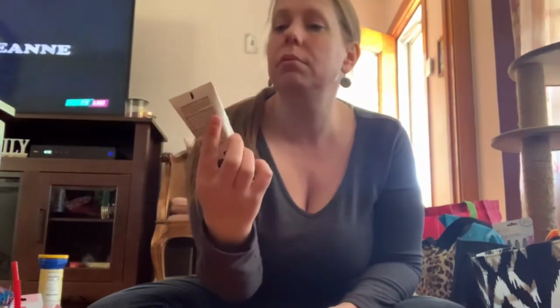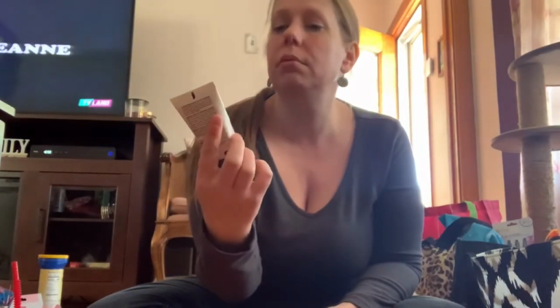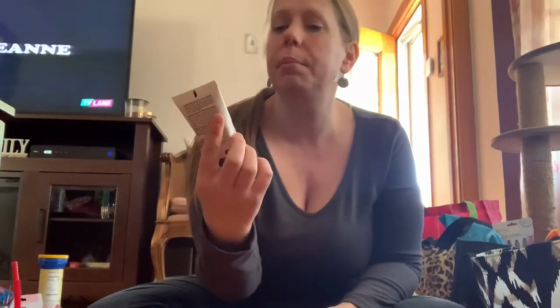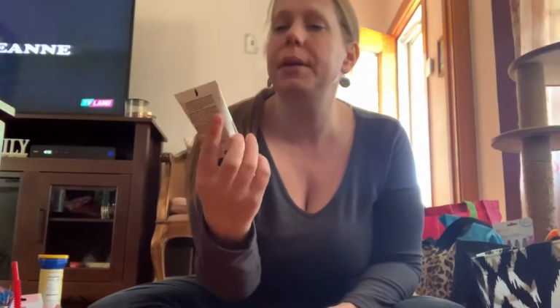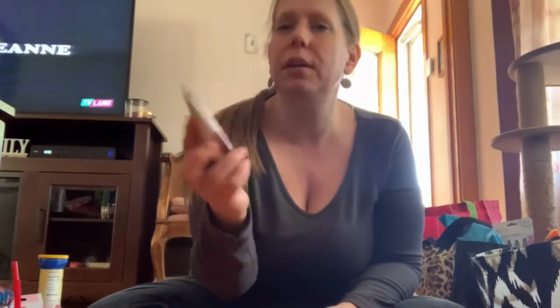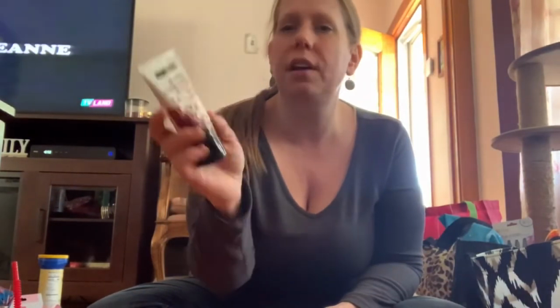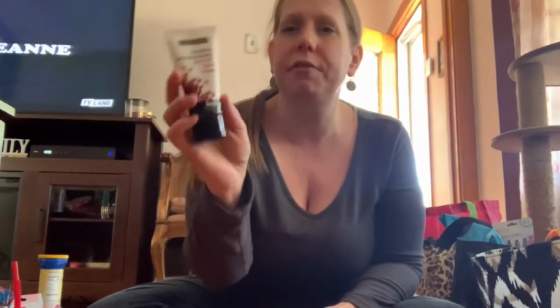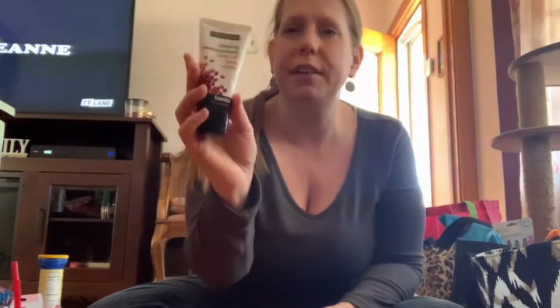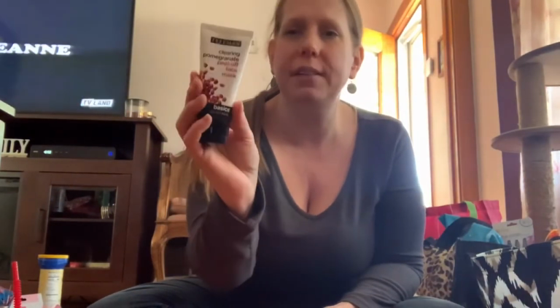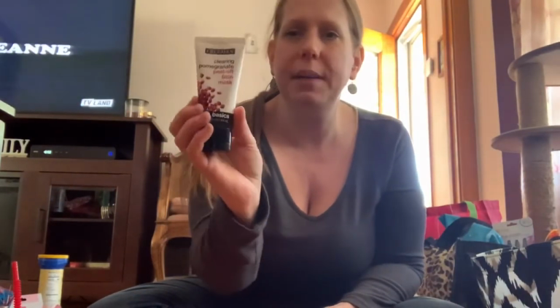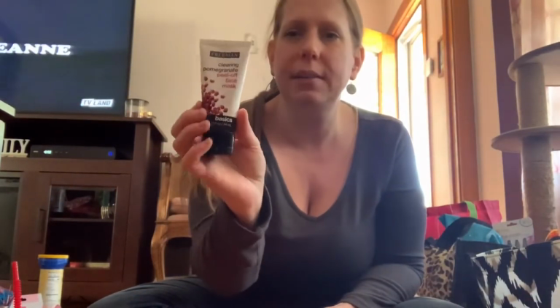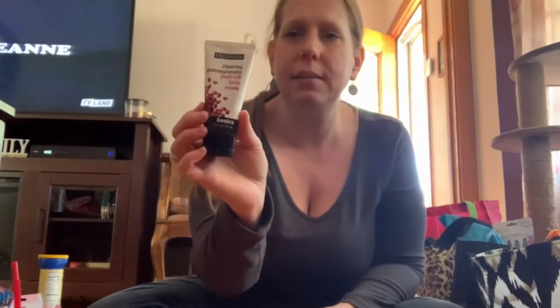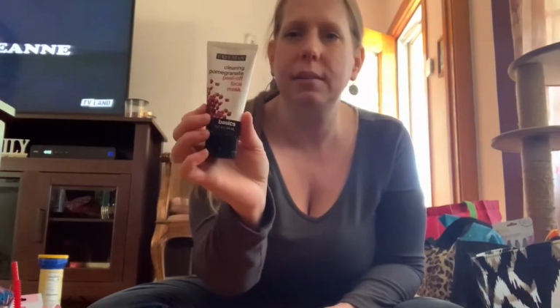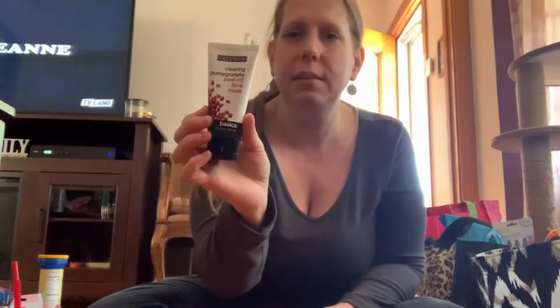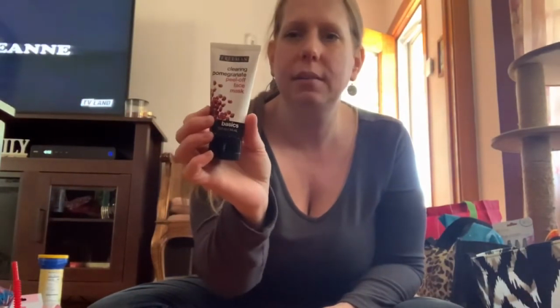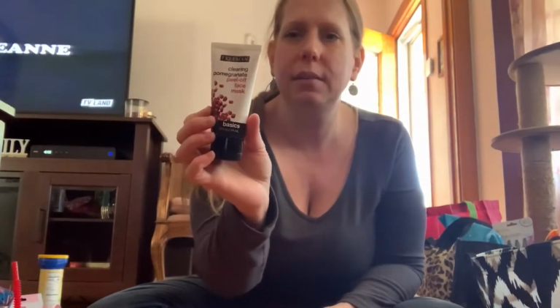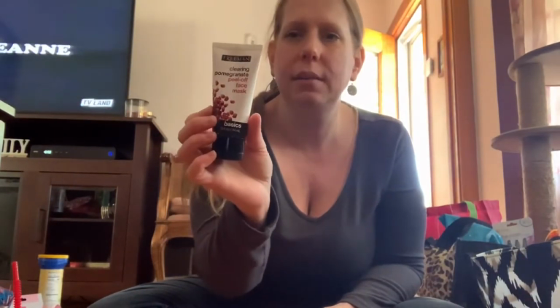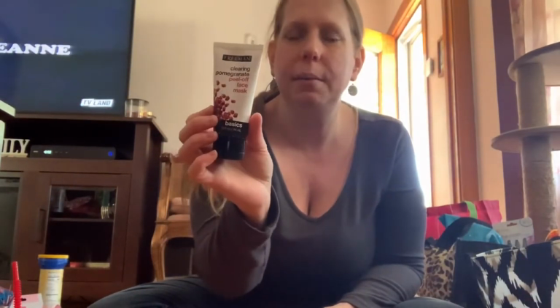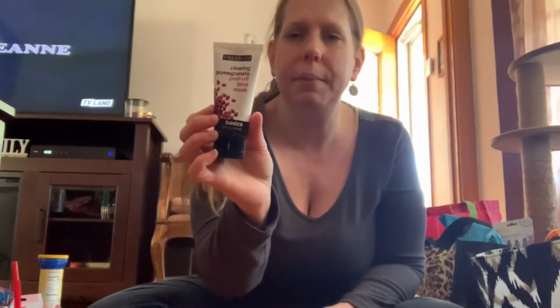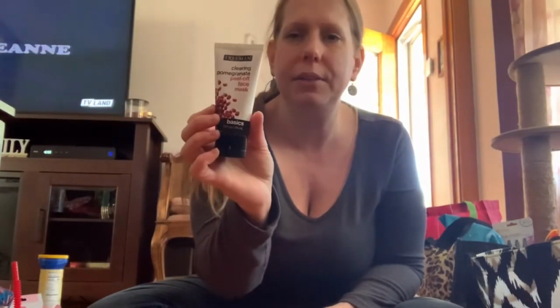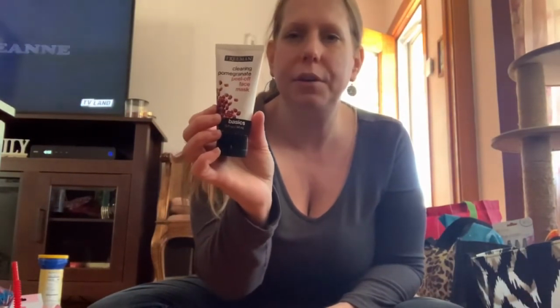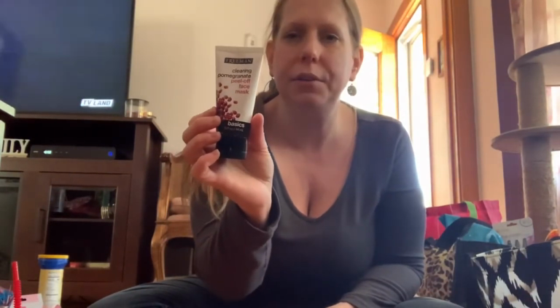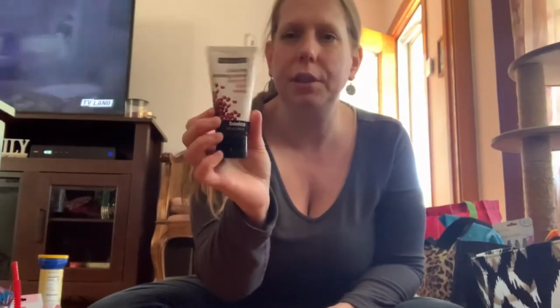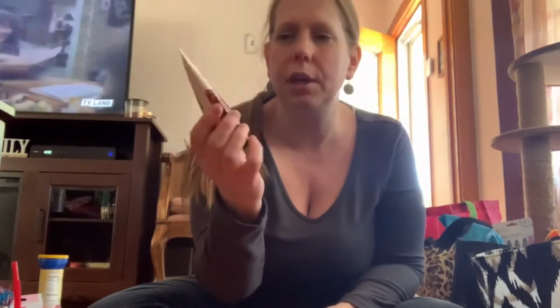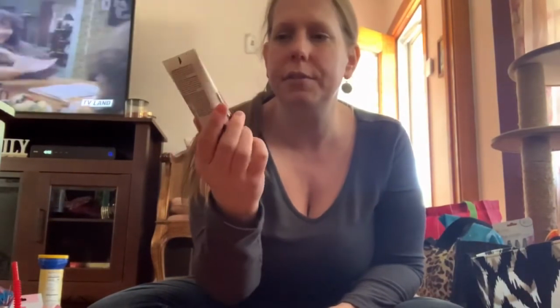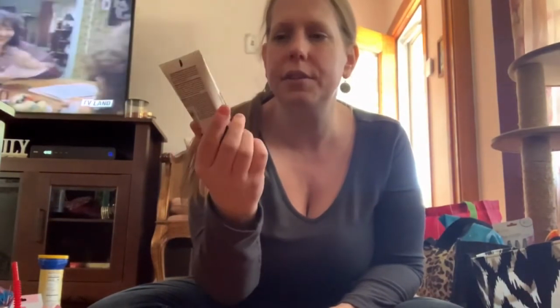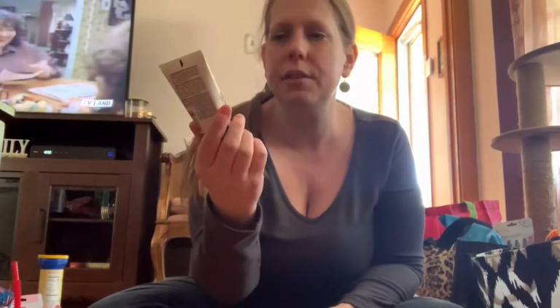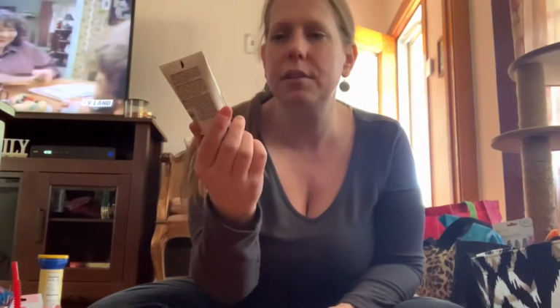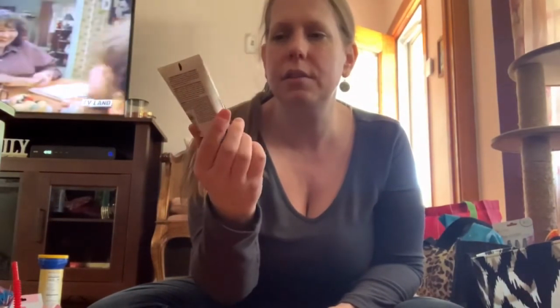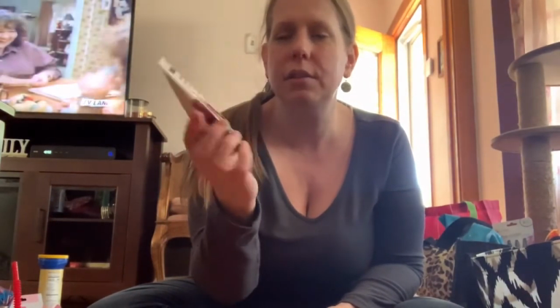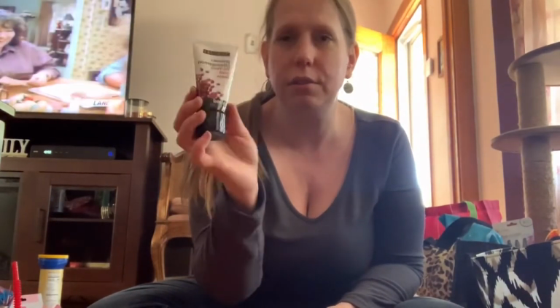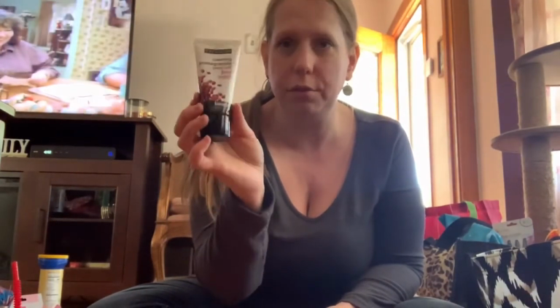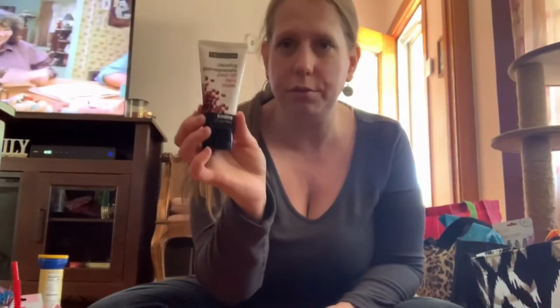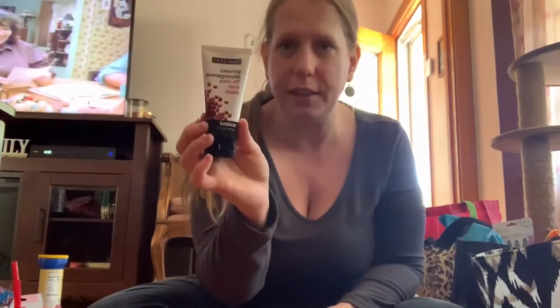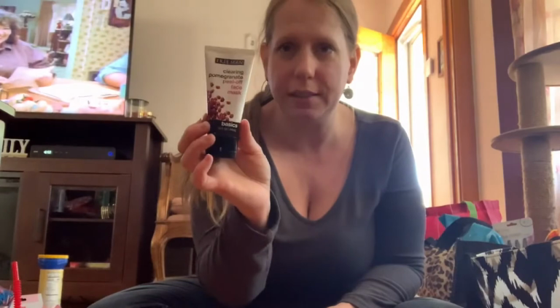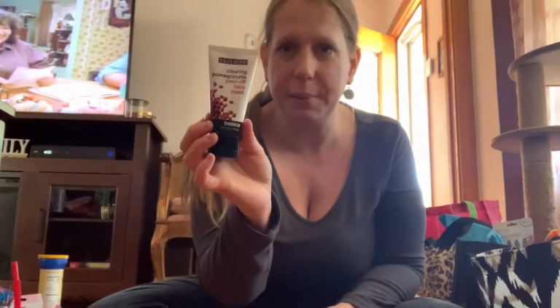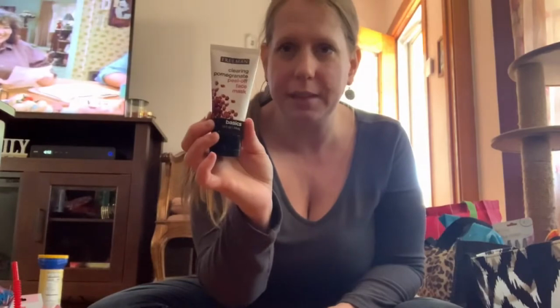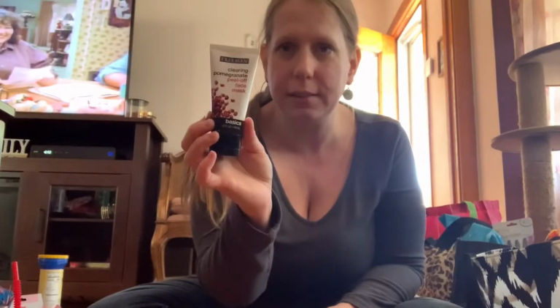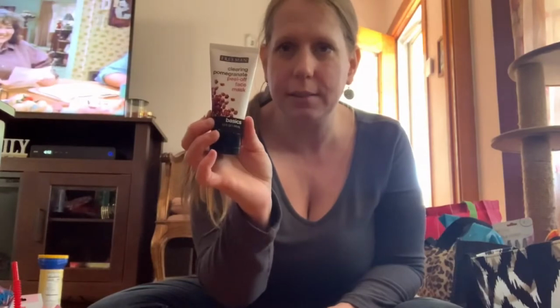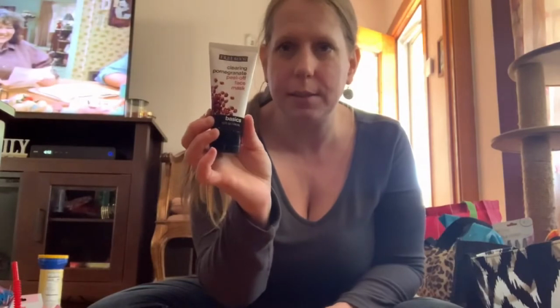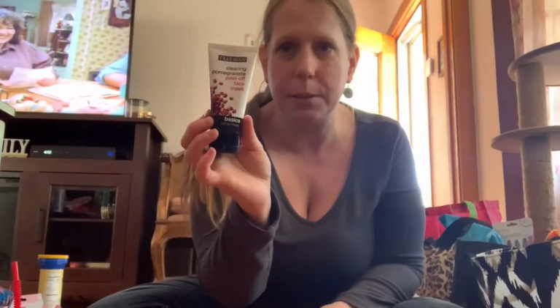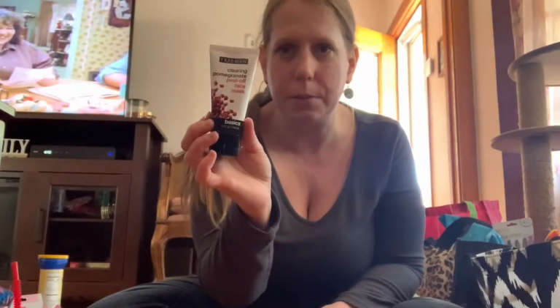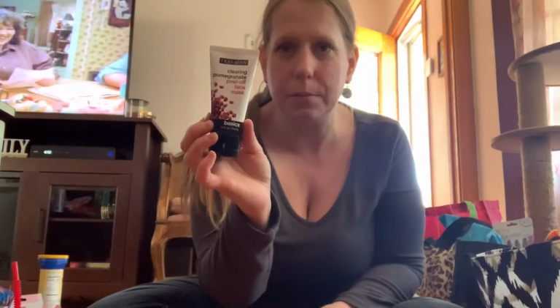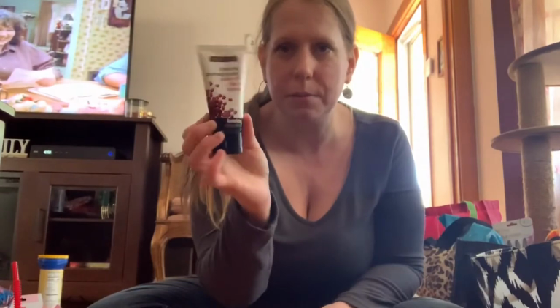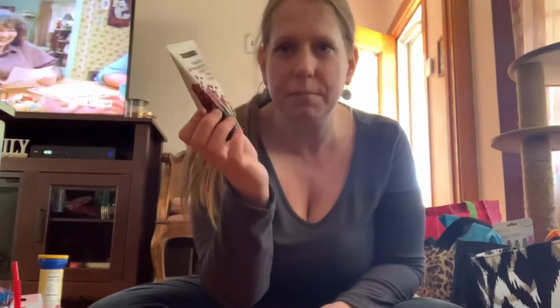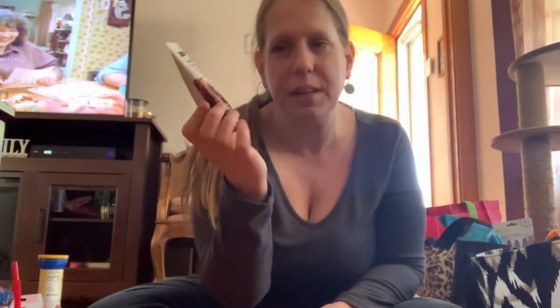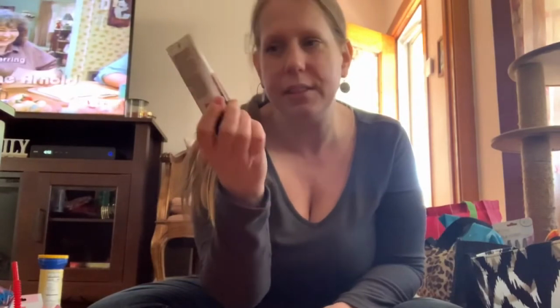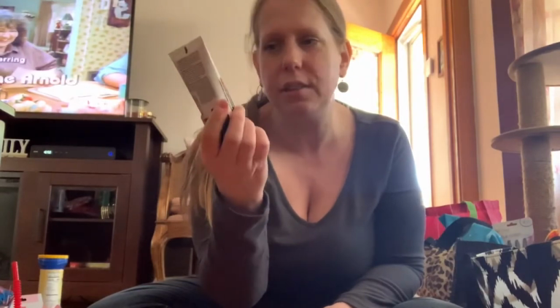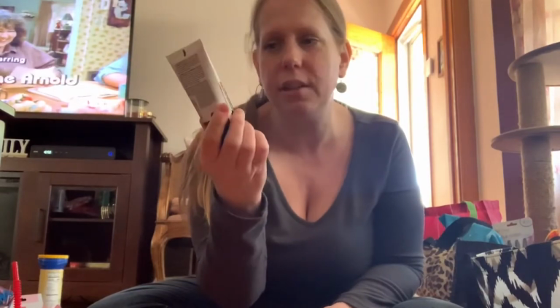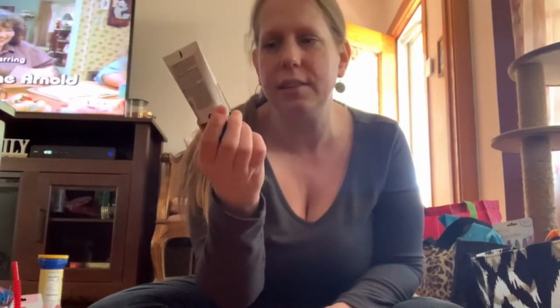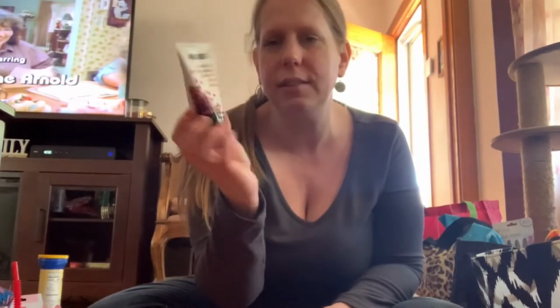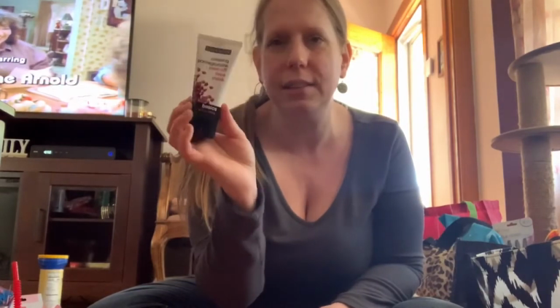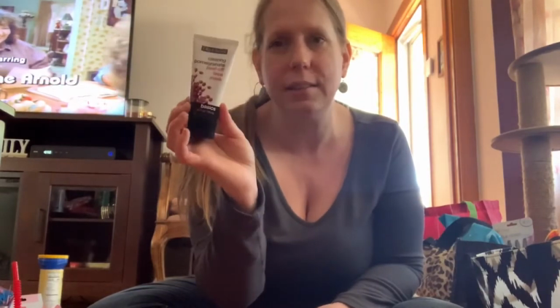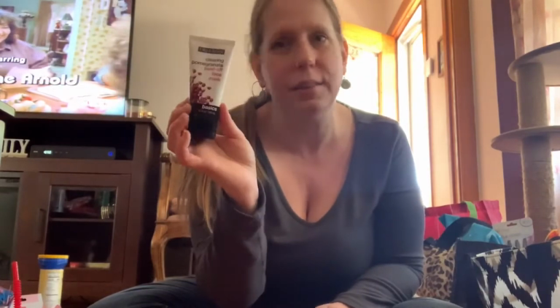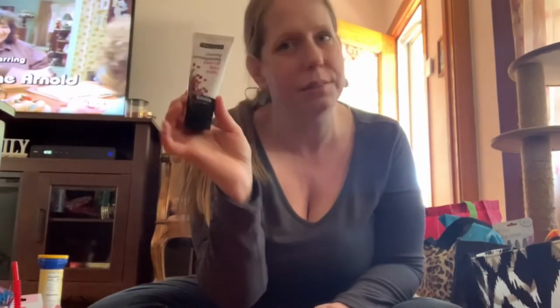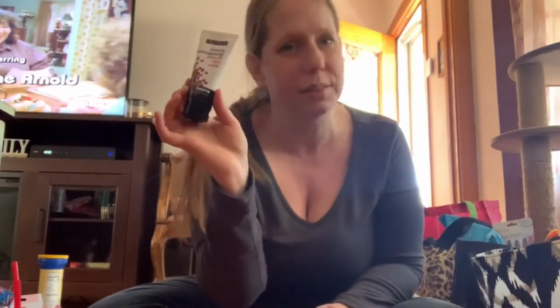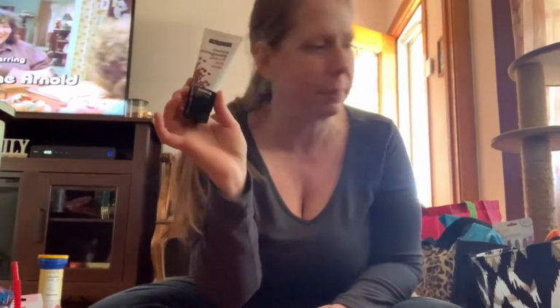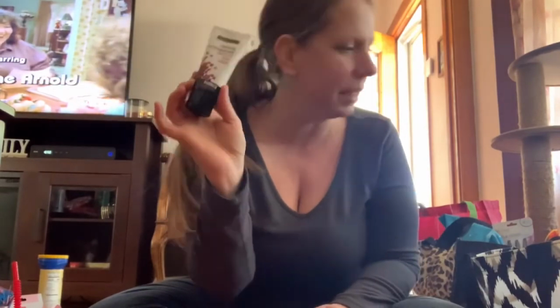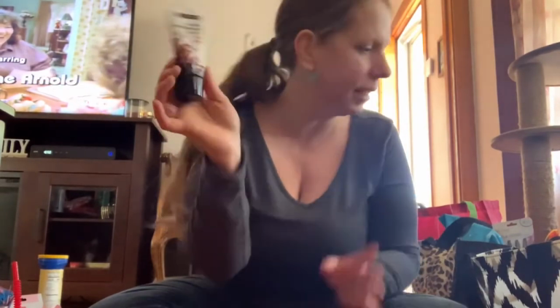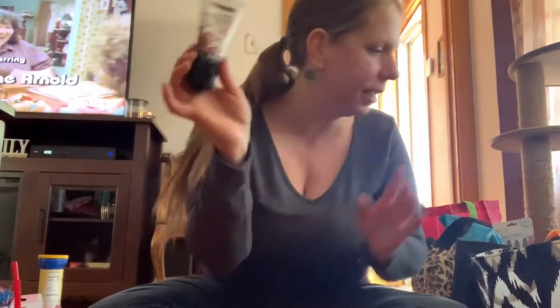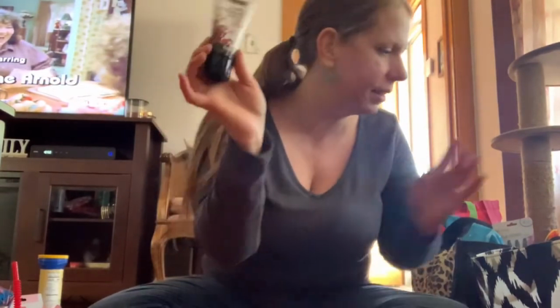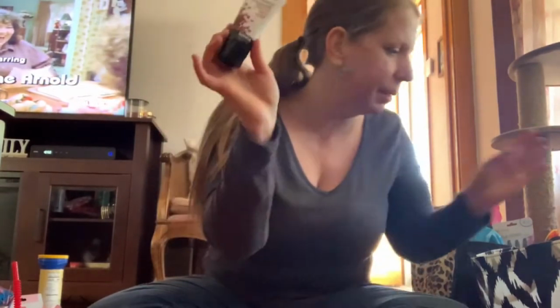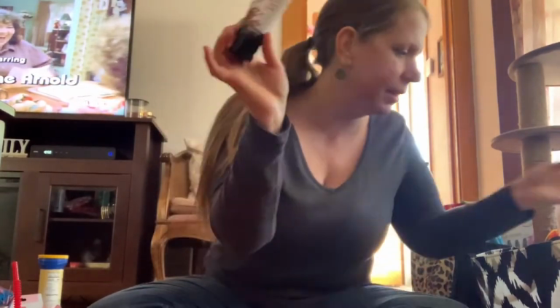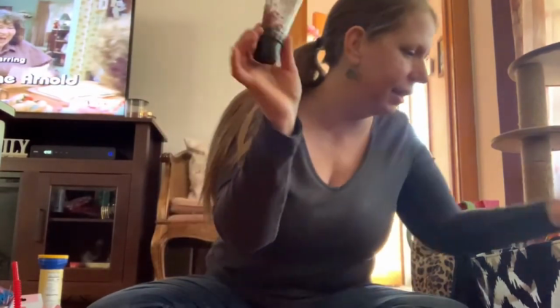My daughter loves to do face masks, so I saw the pomegranate peel-off mask and said — spa day, spa day!